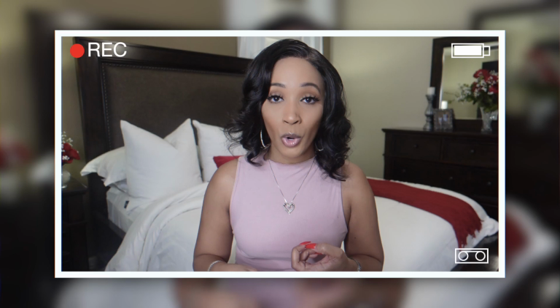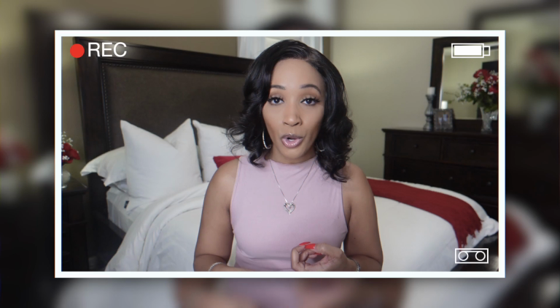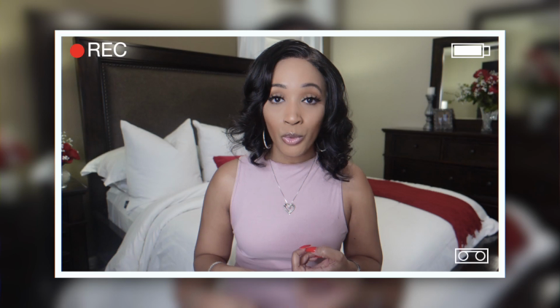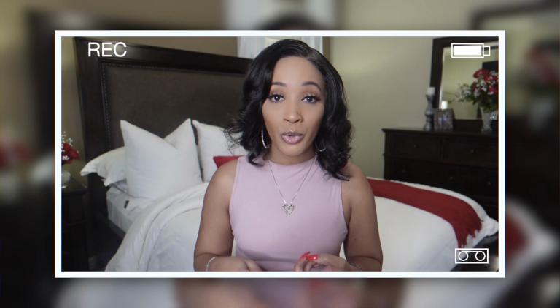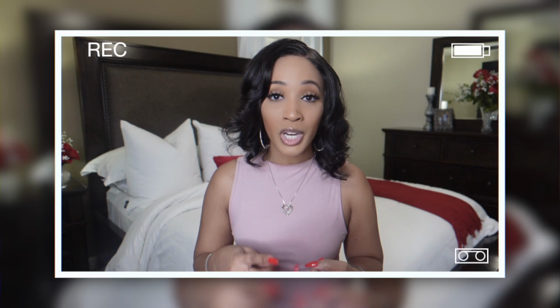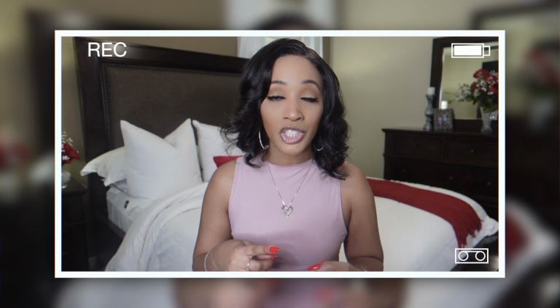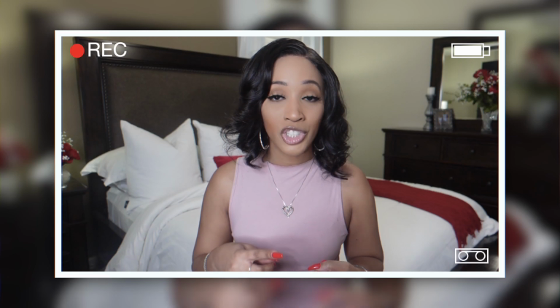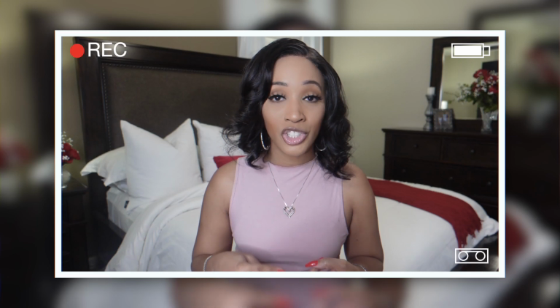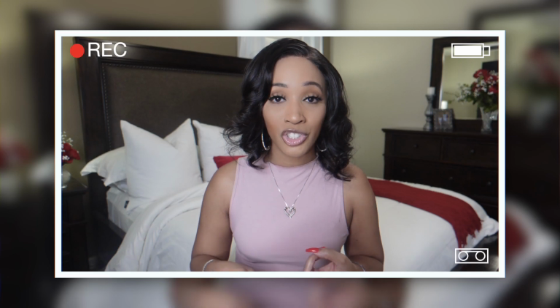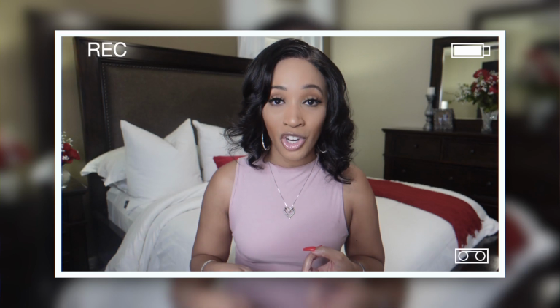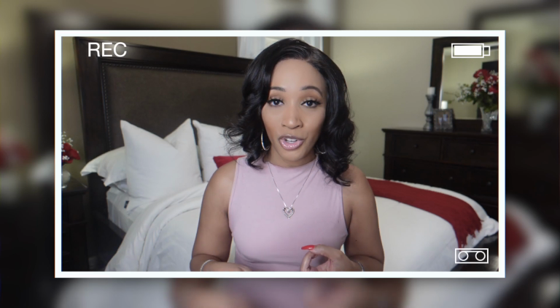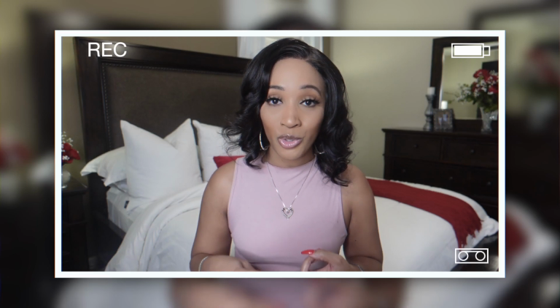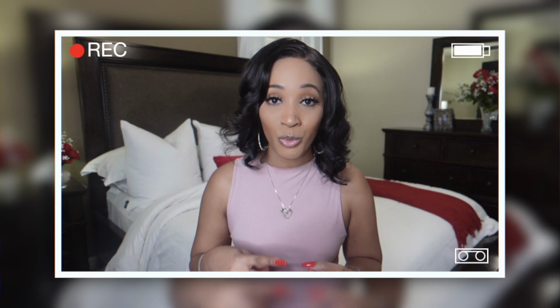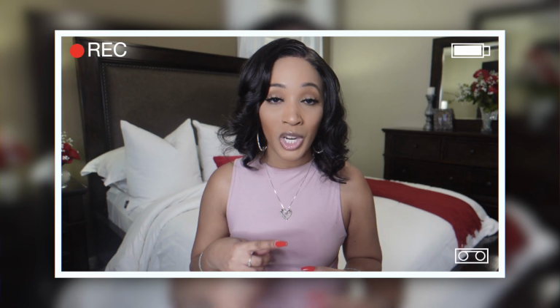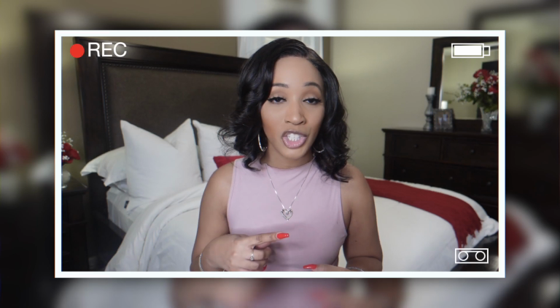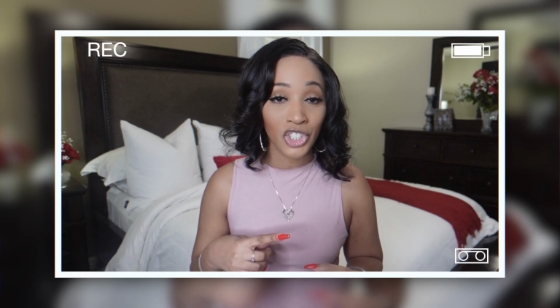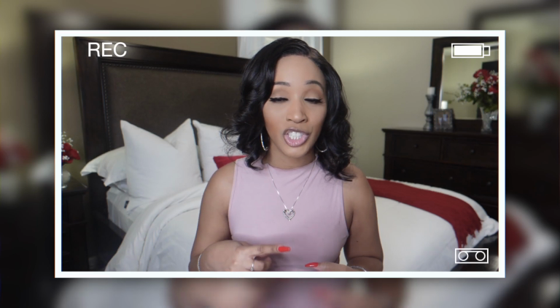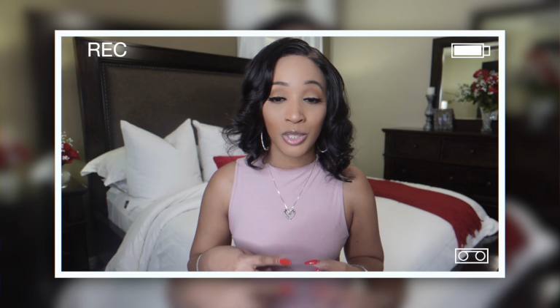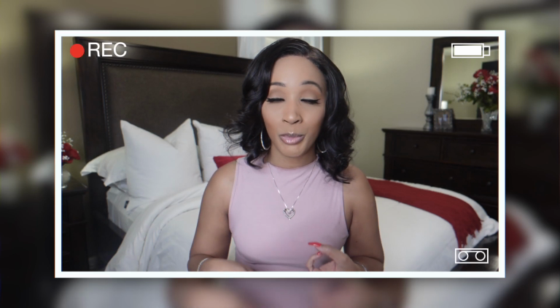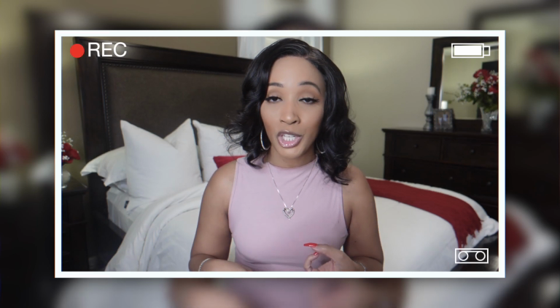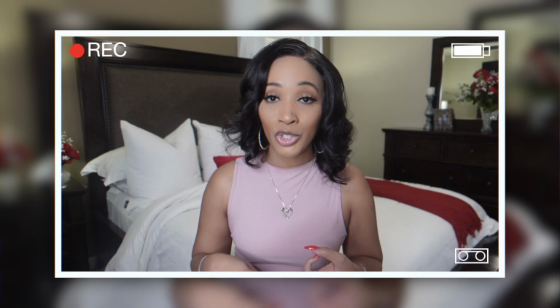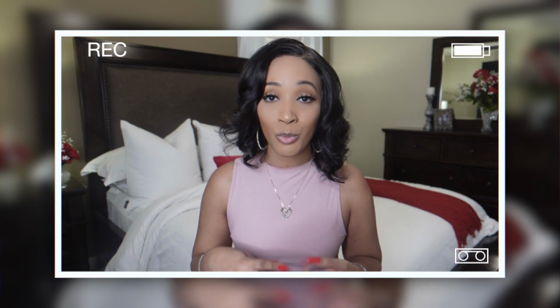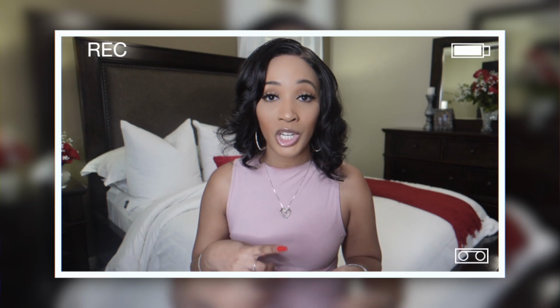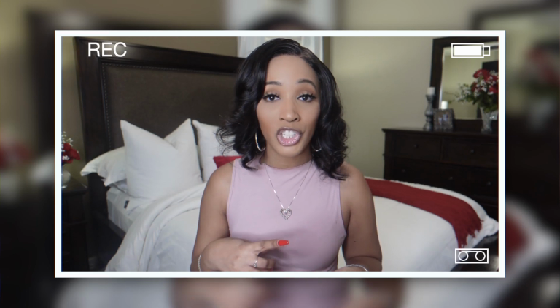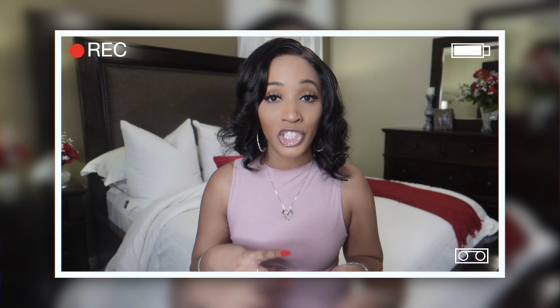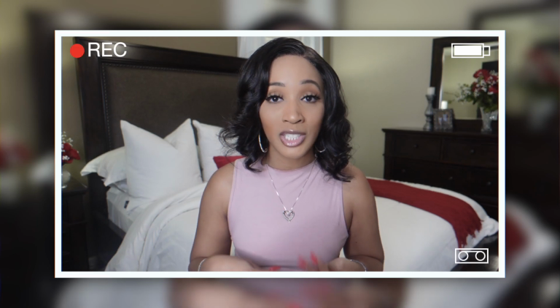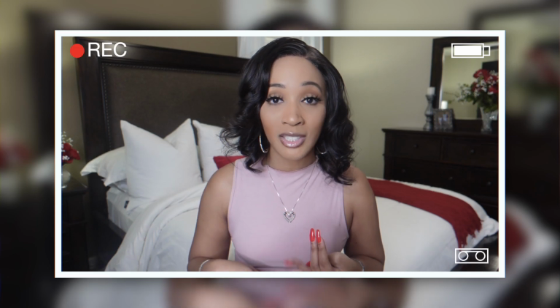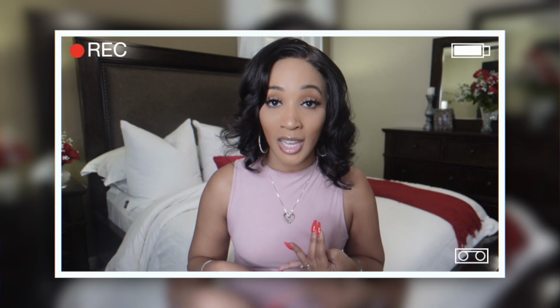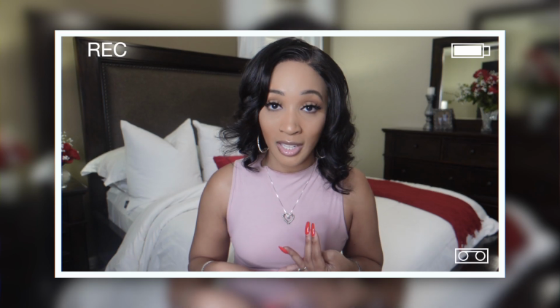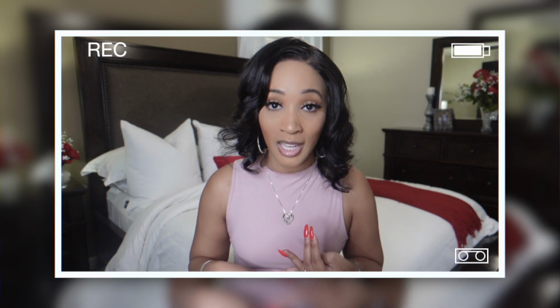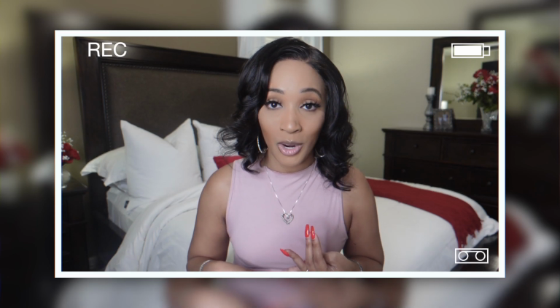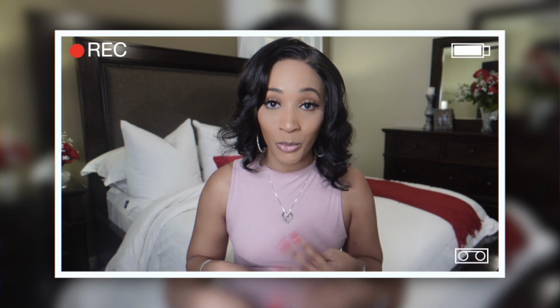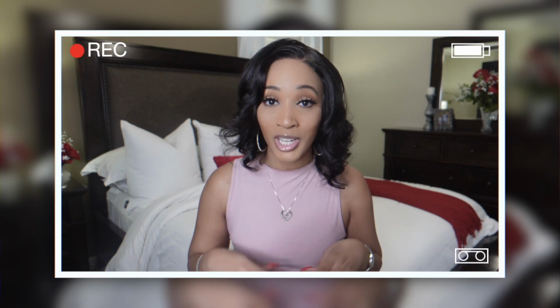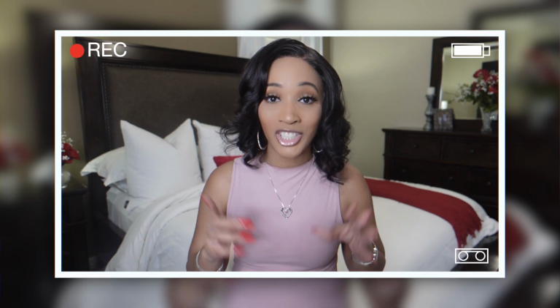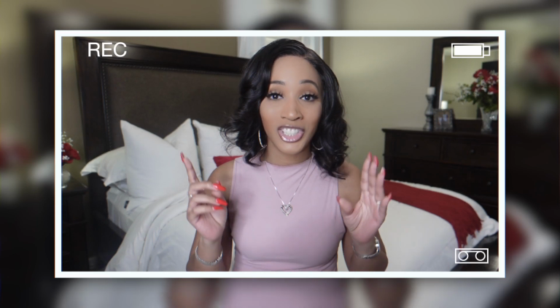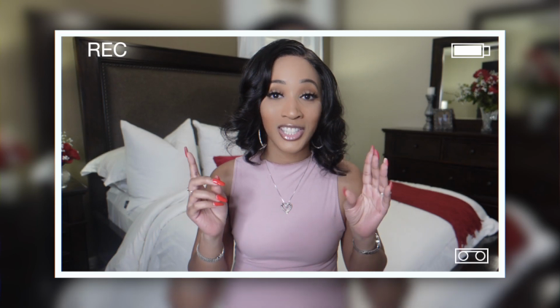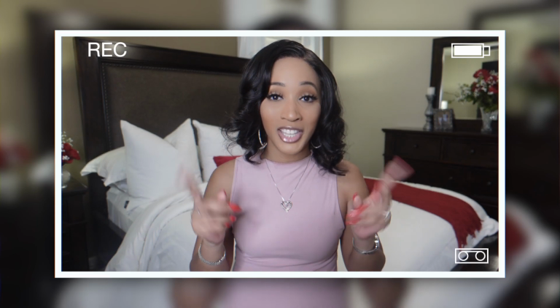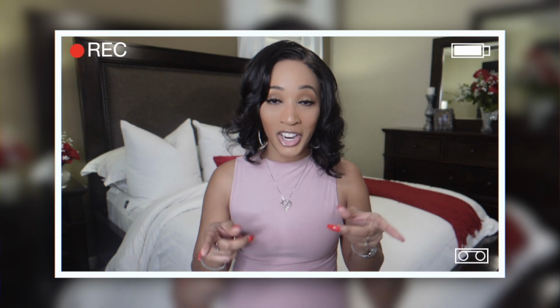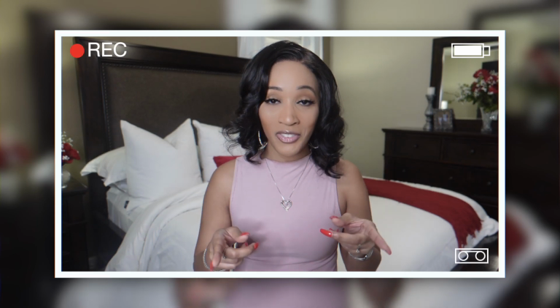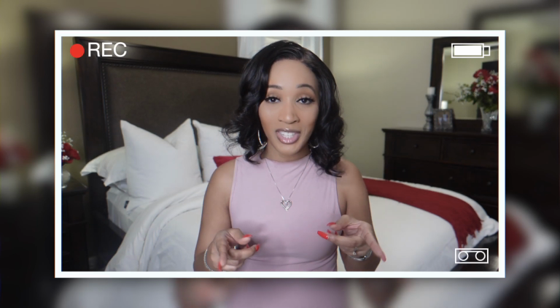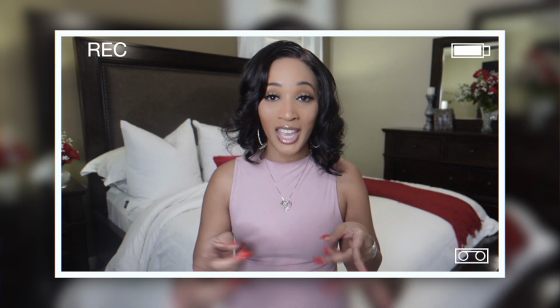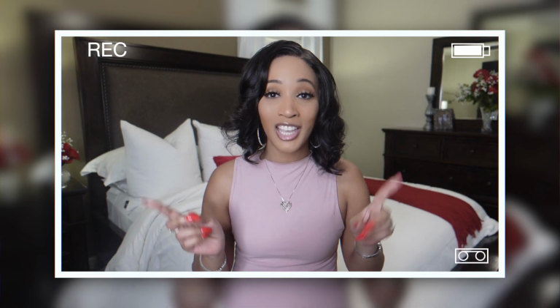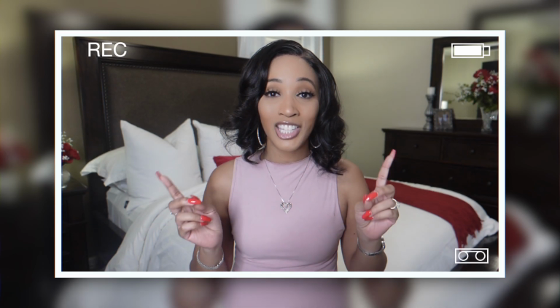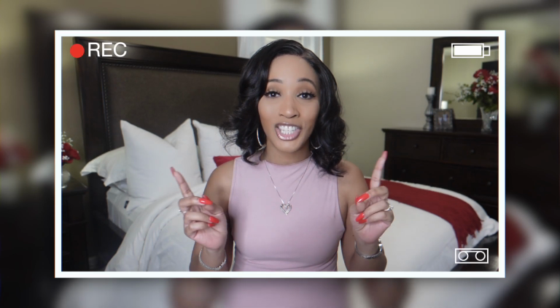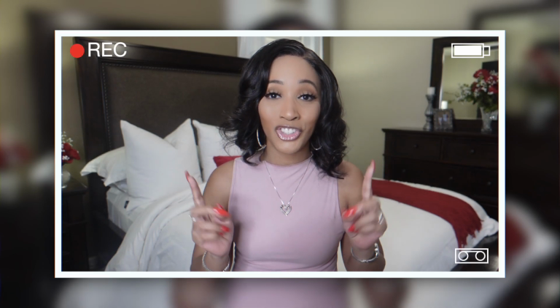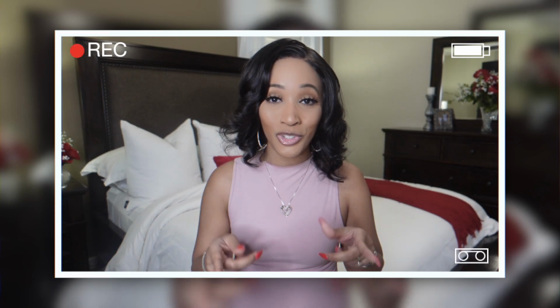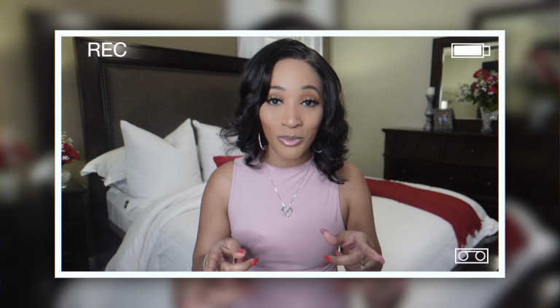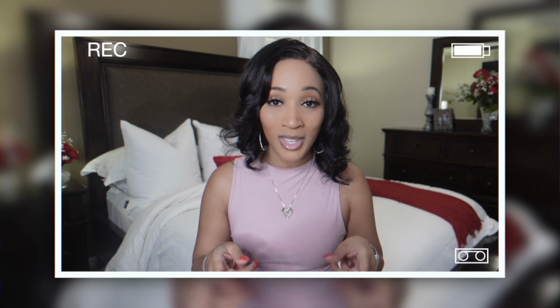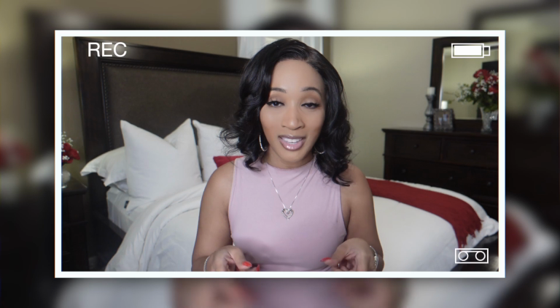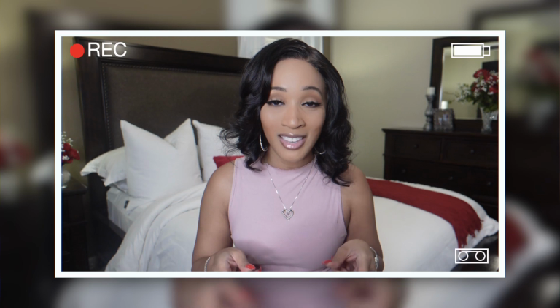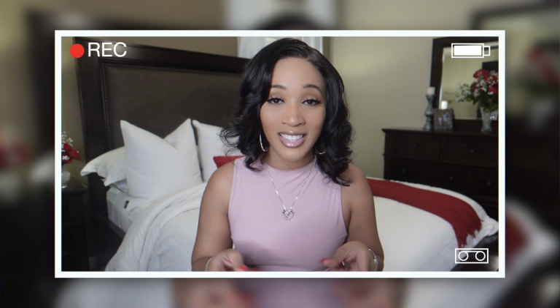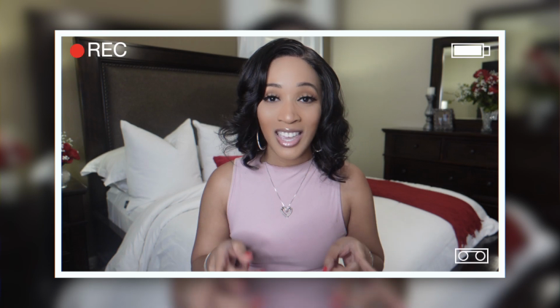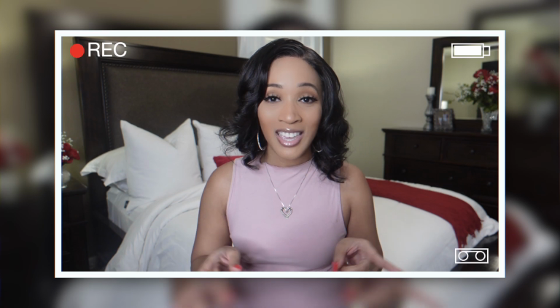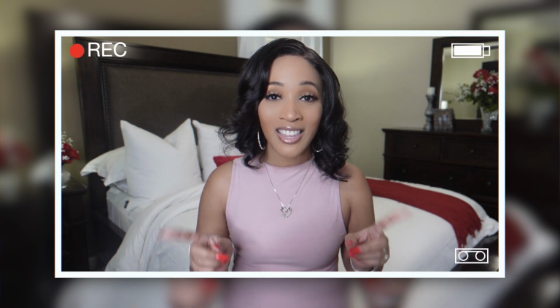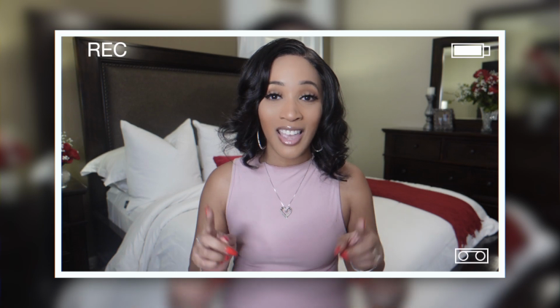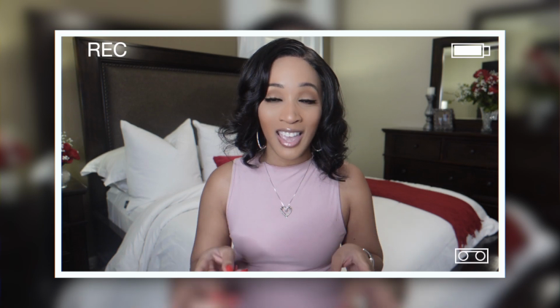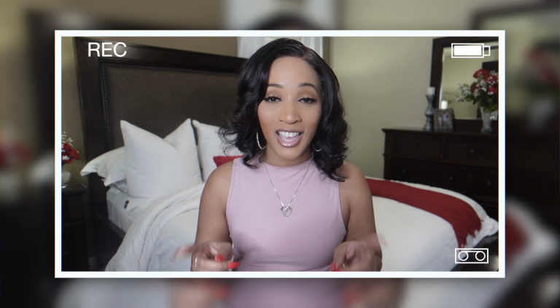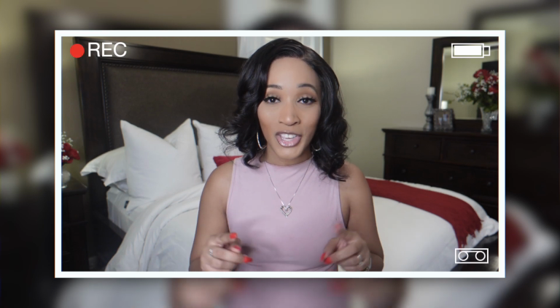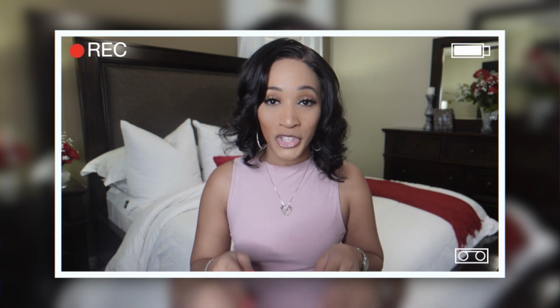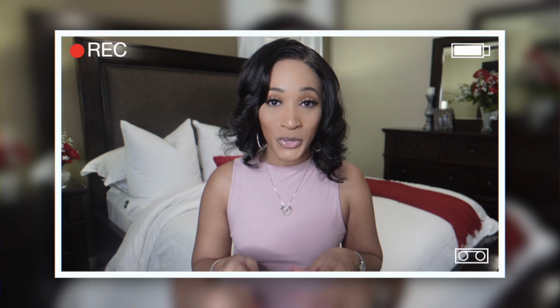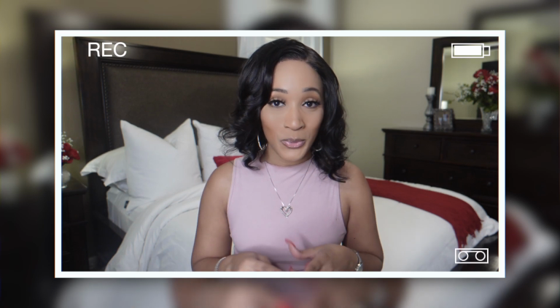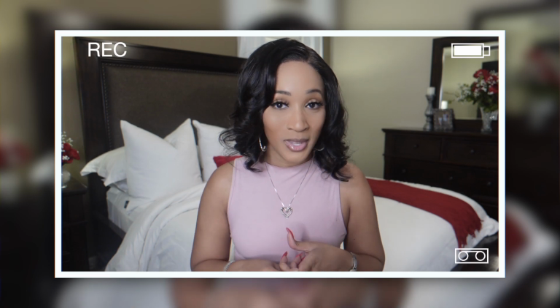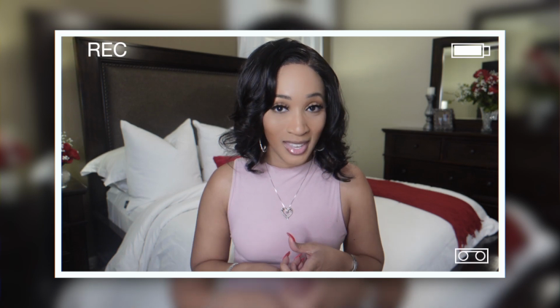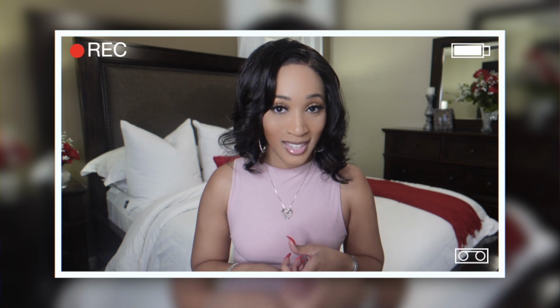She's work ready, she's church ready, she's beach ready, she's date night ready — she's everything that you need in a unit.